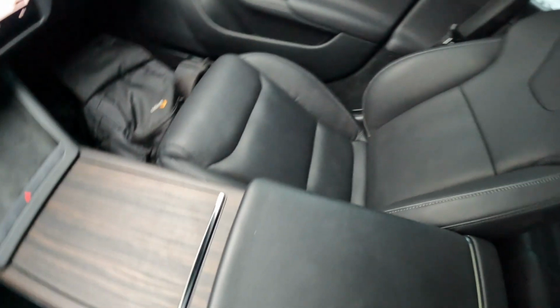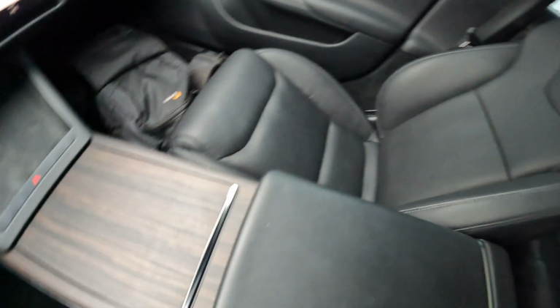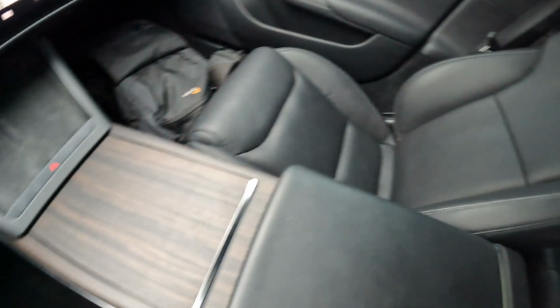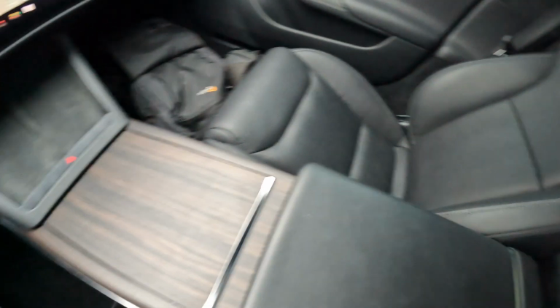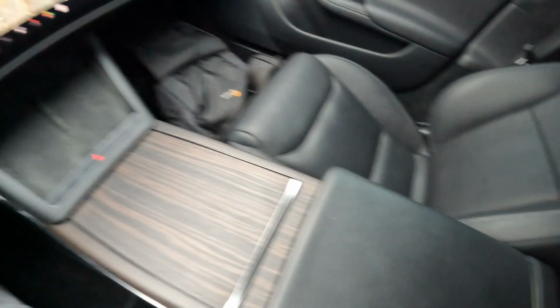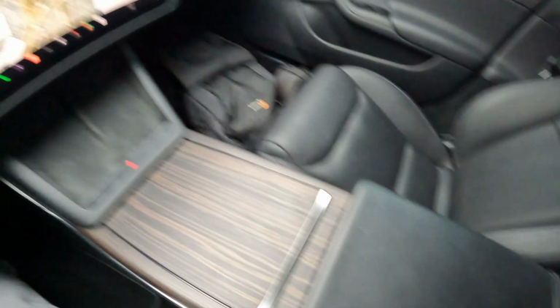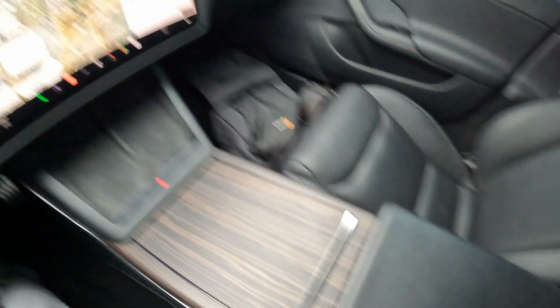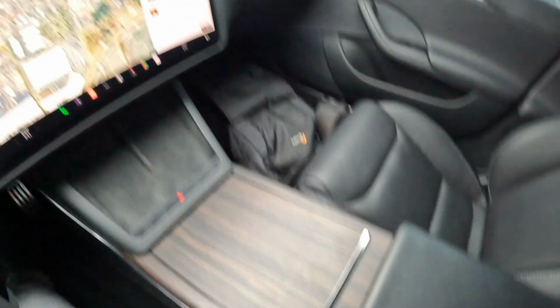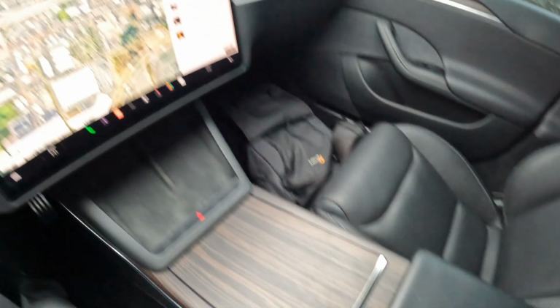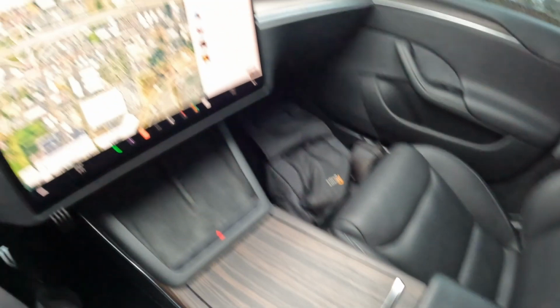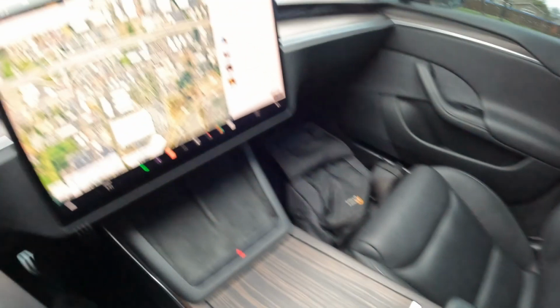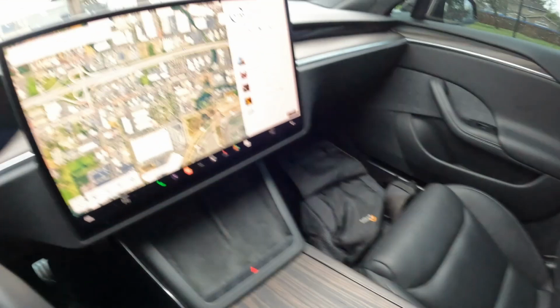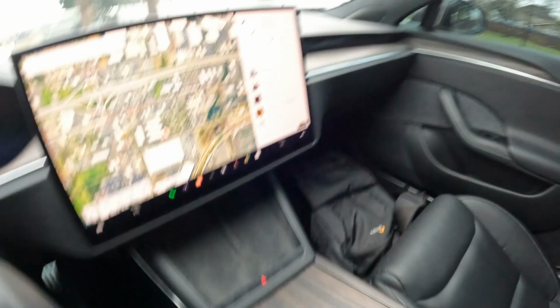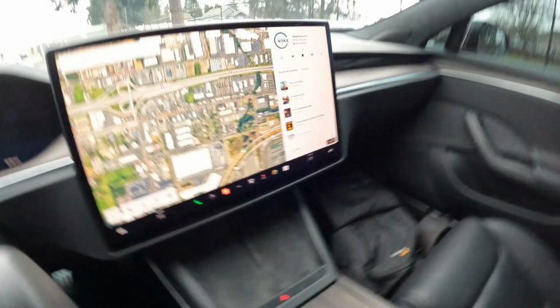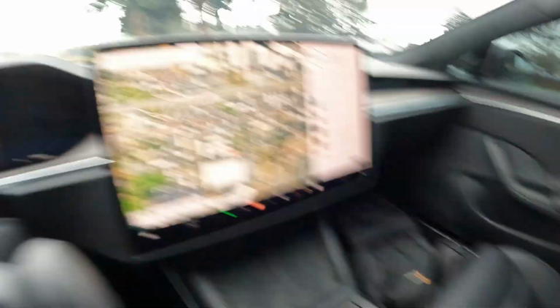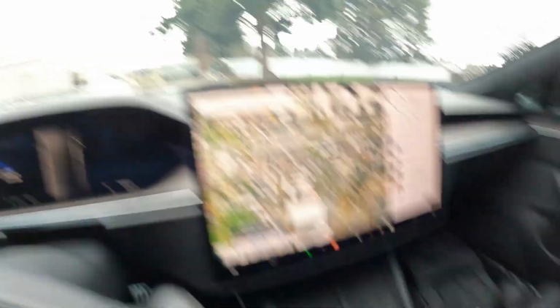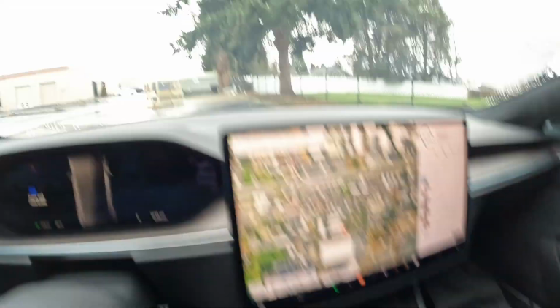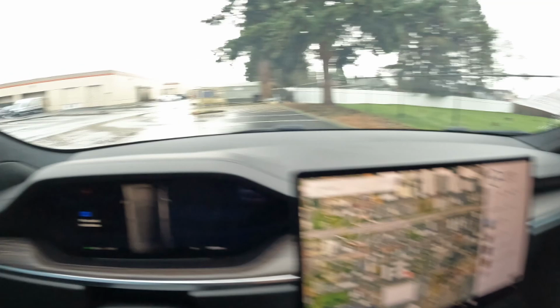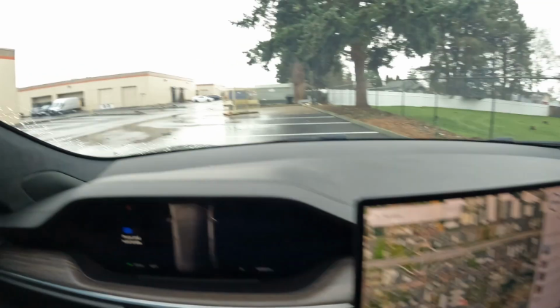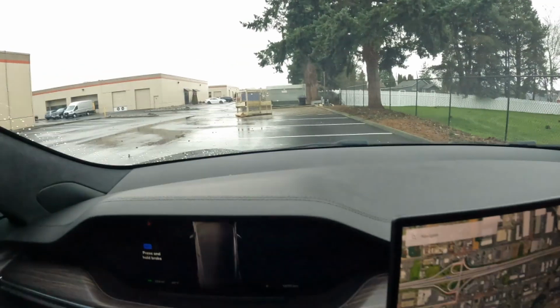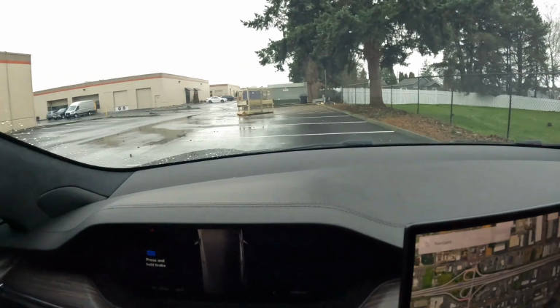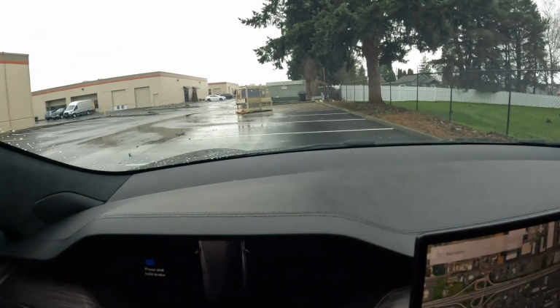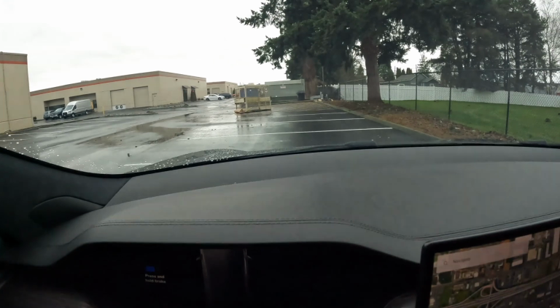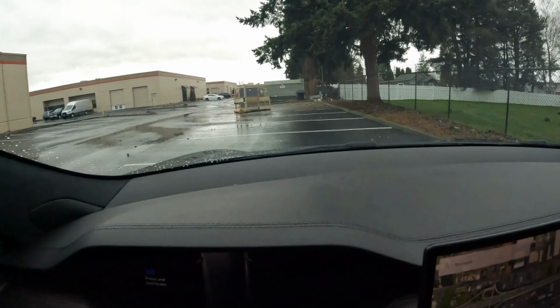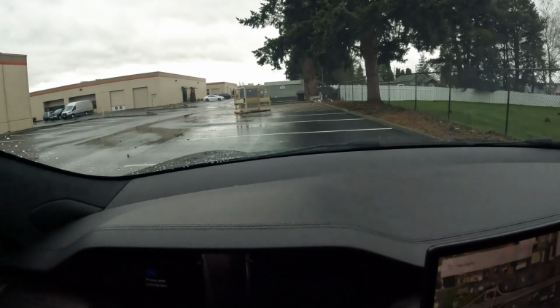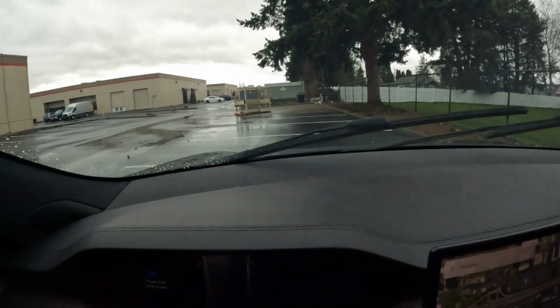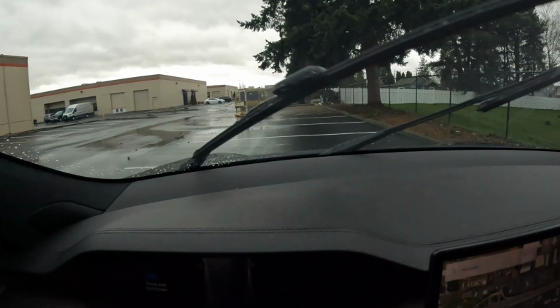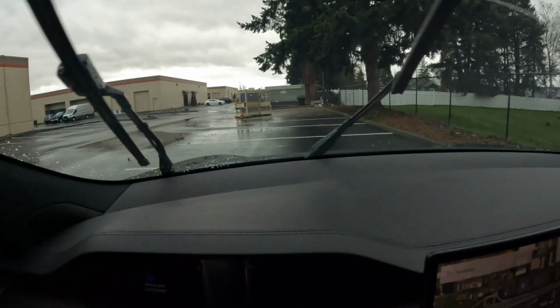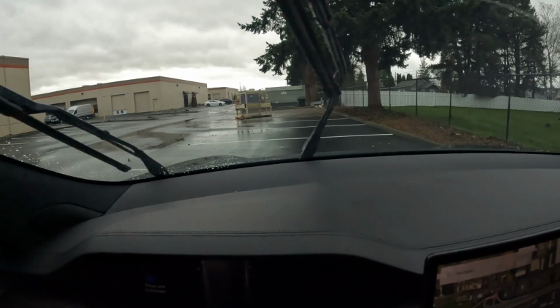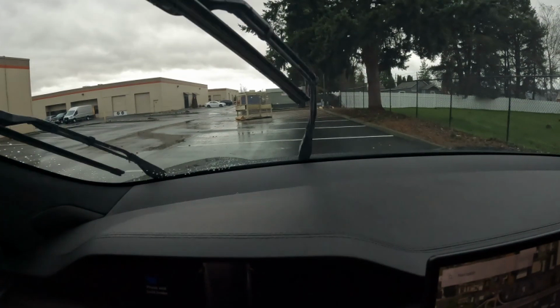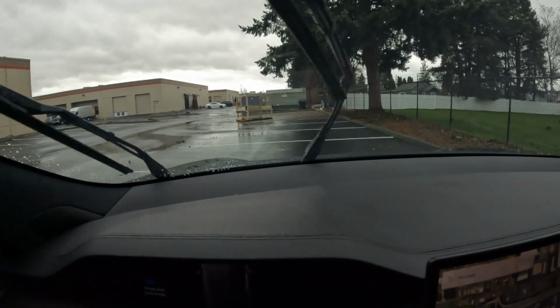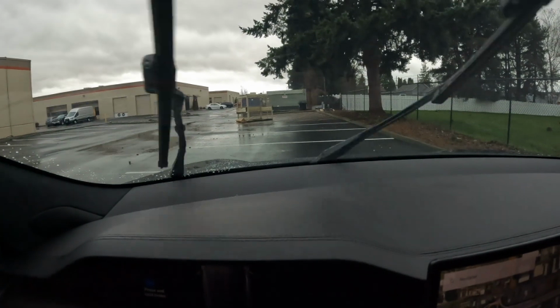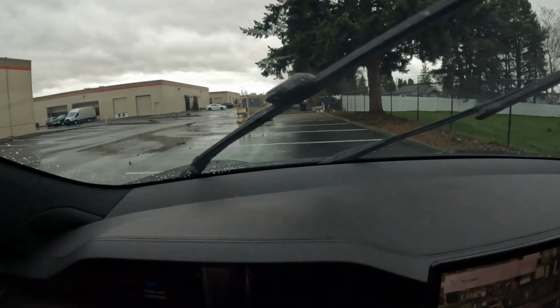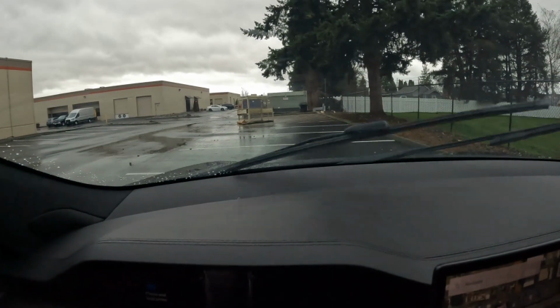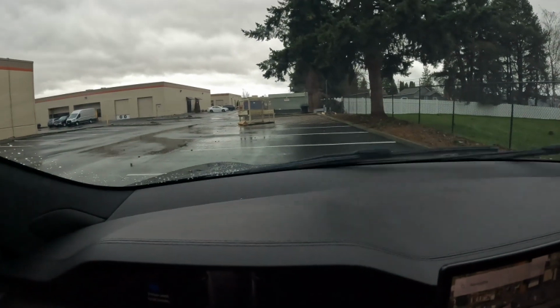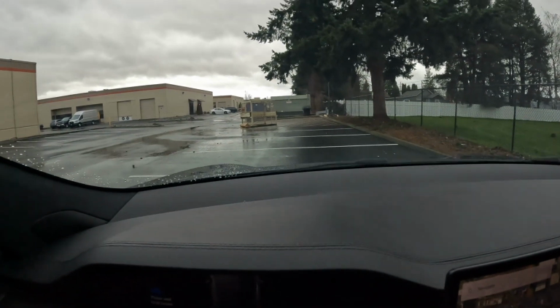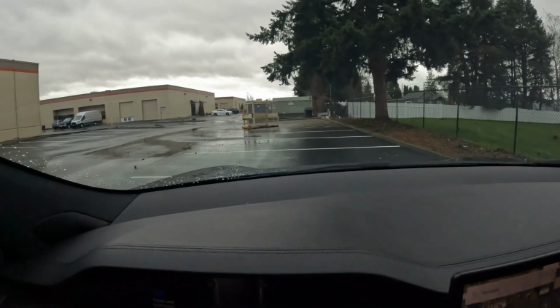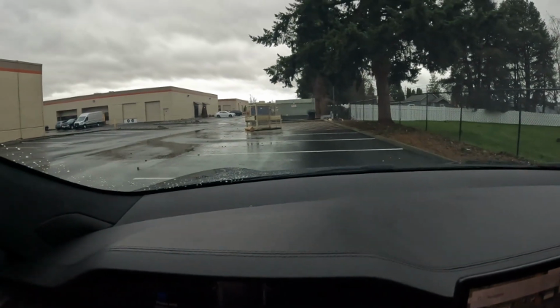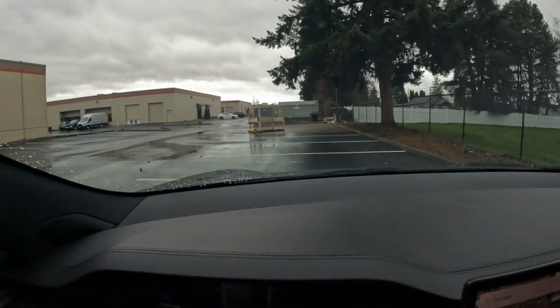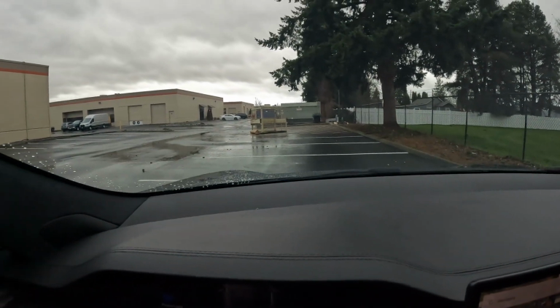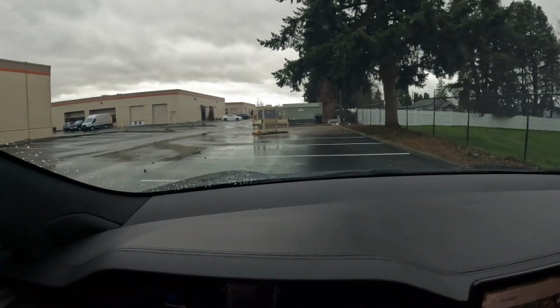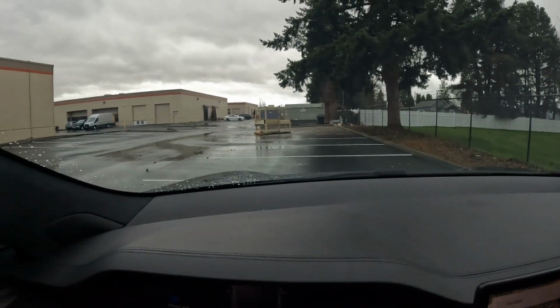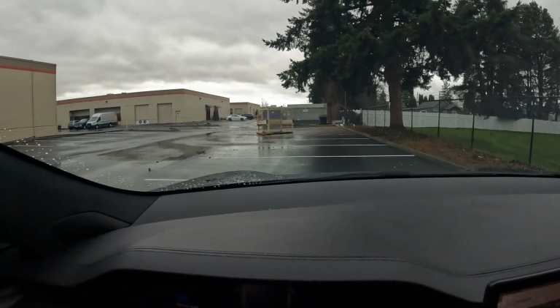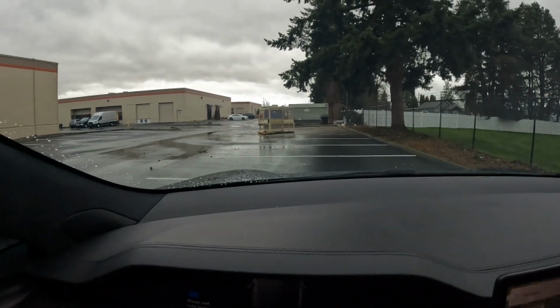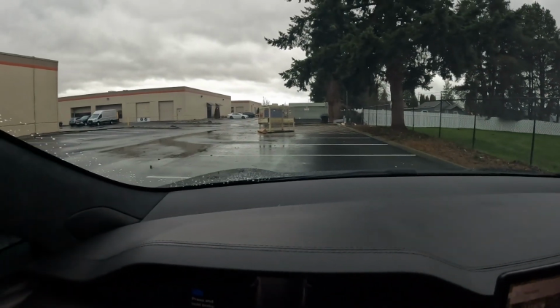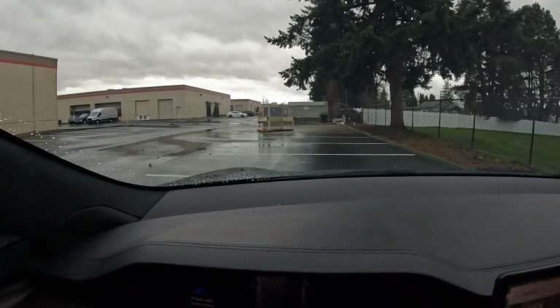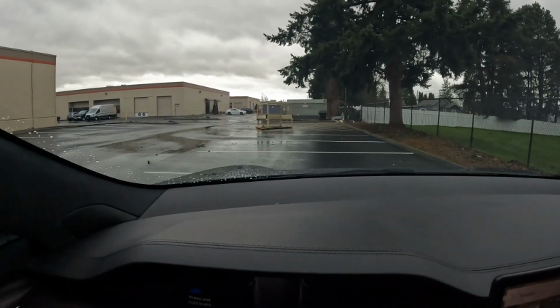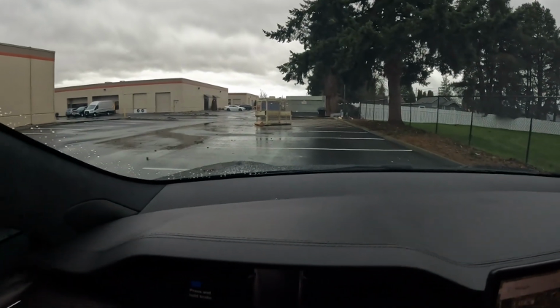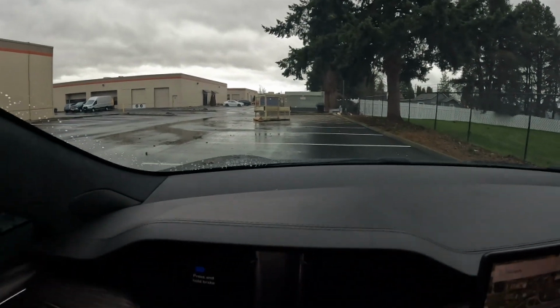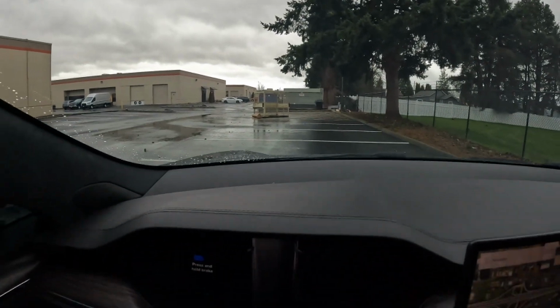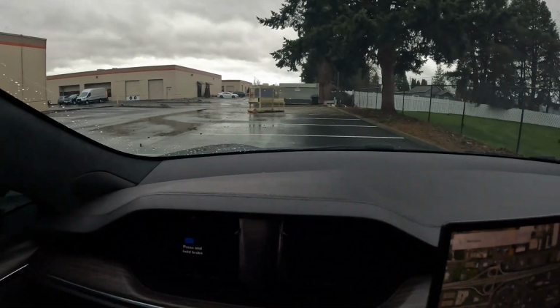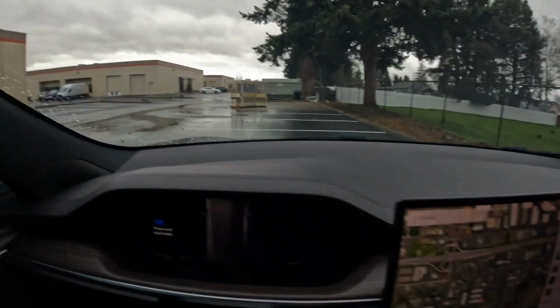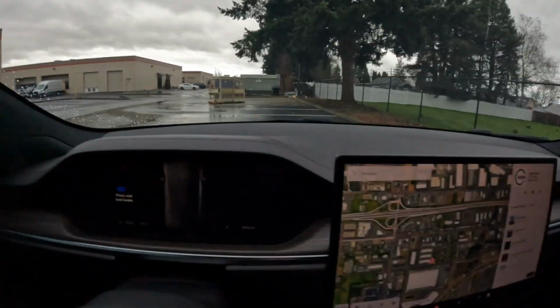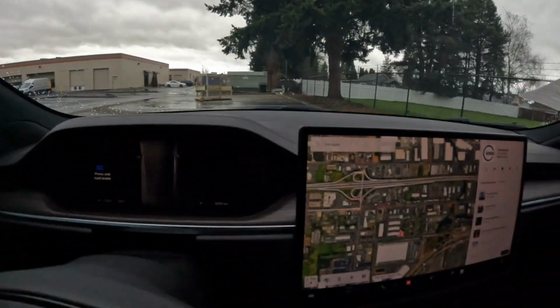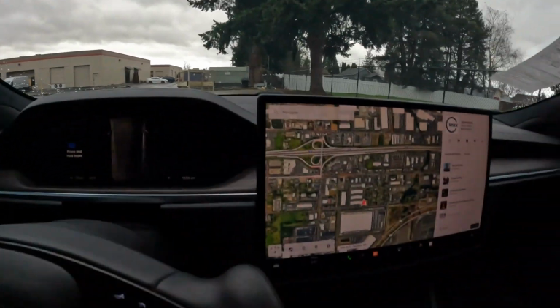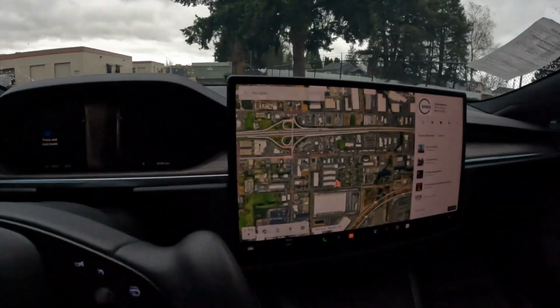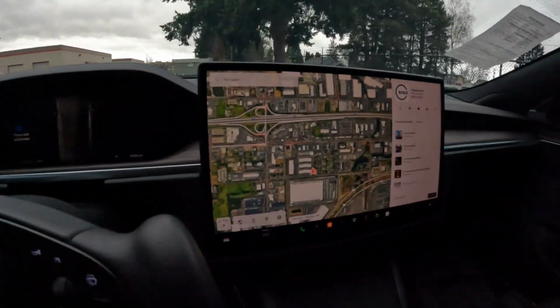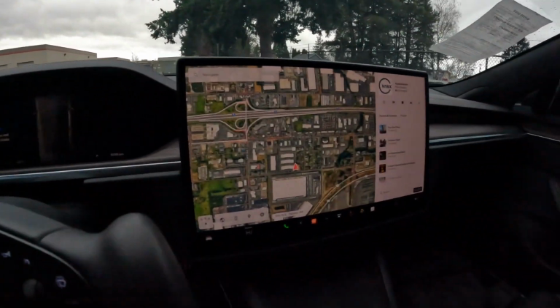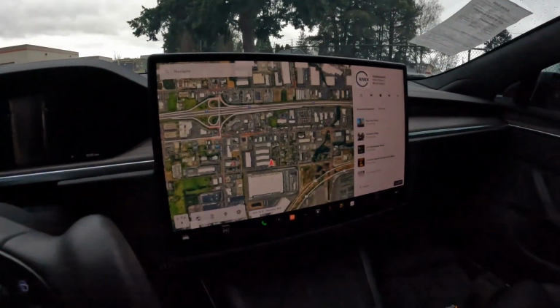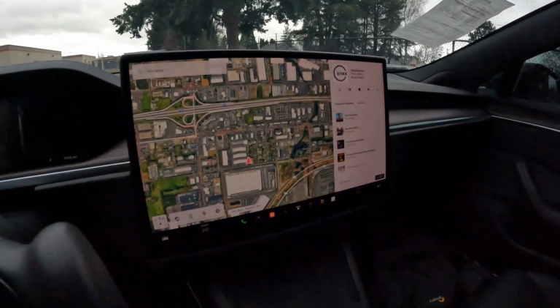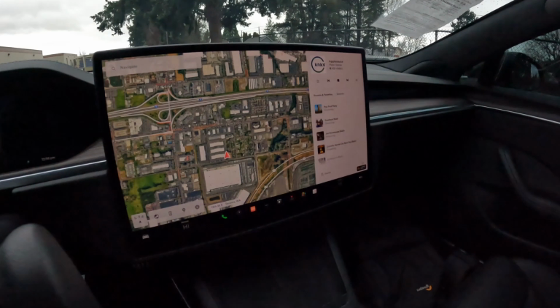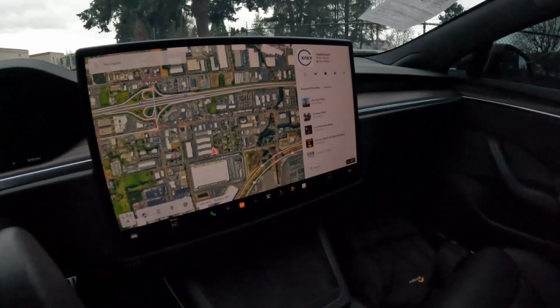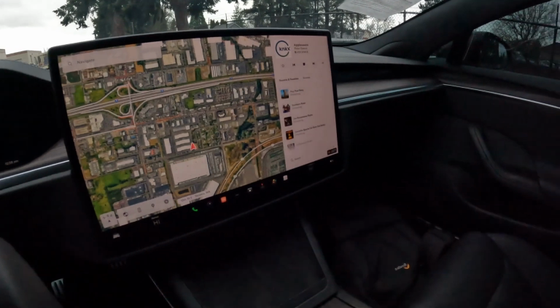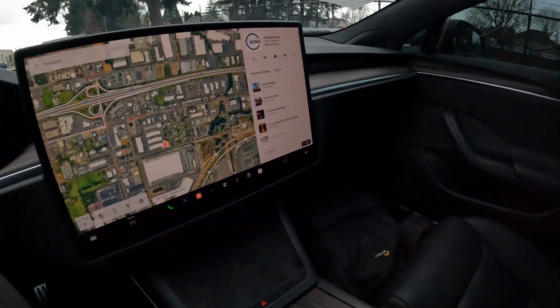You have all-wheel drive, so it's great in wet, slippery conditions like this. You can even still go insanely fast when it's wet and slippery — you just have to be a little bit more careful.